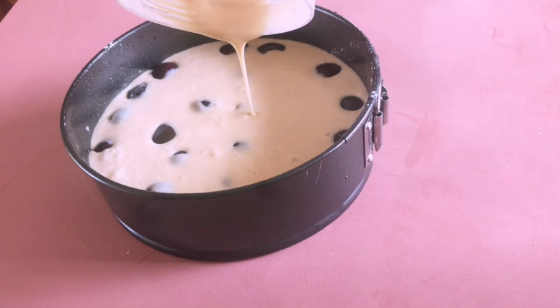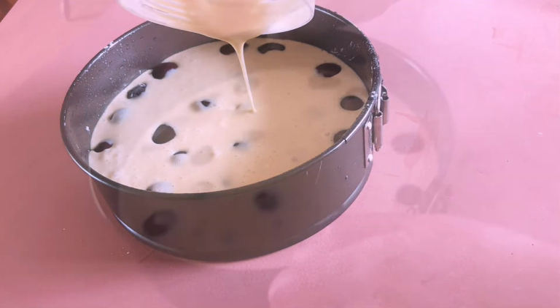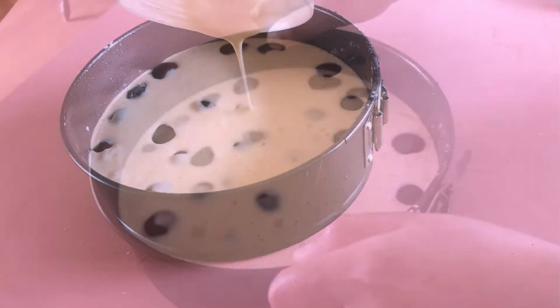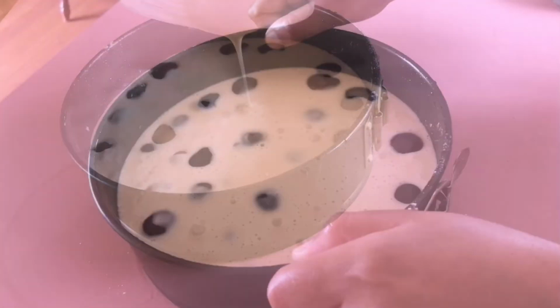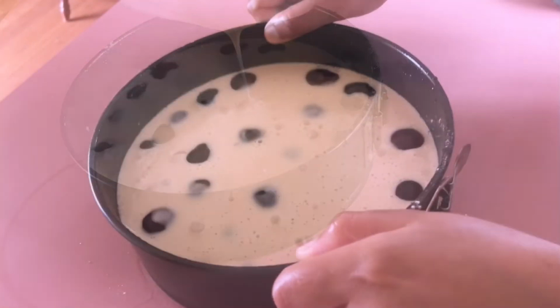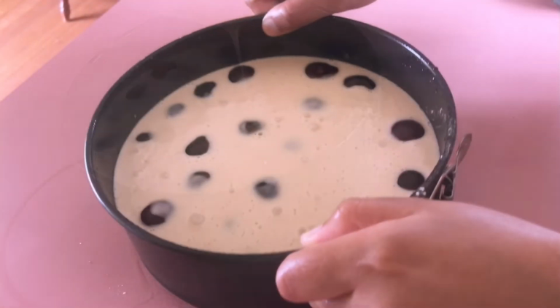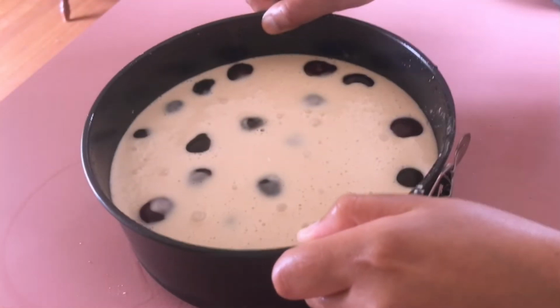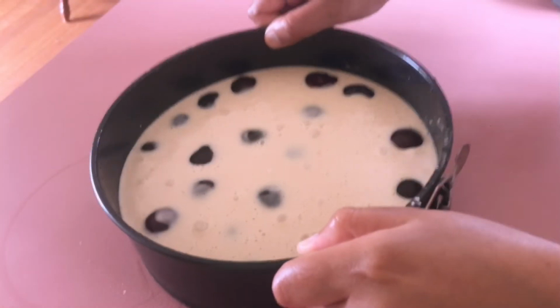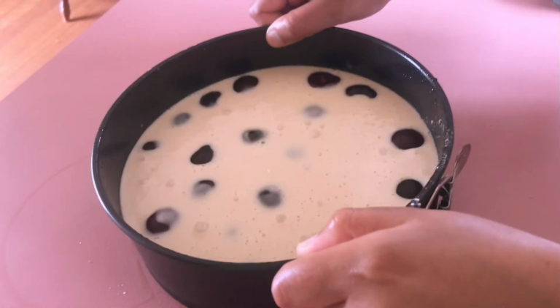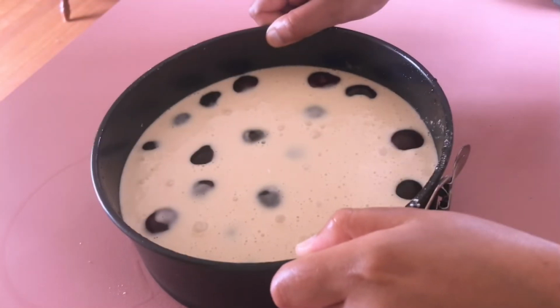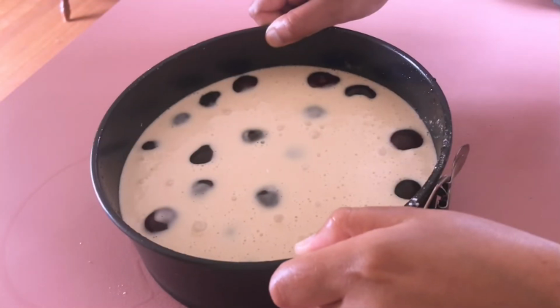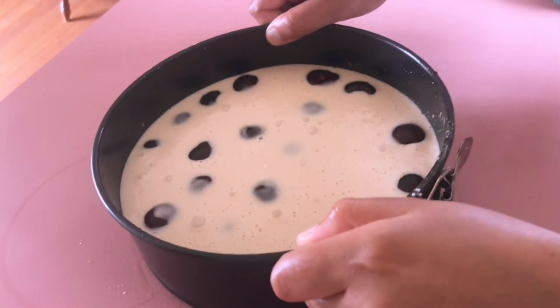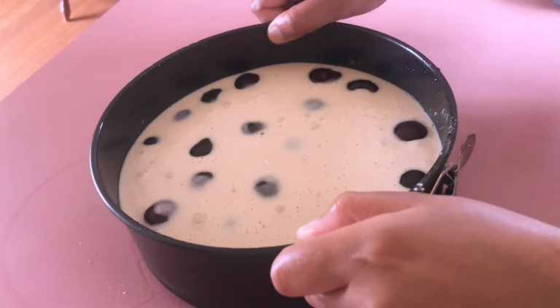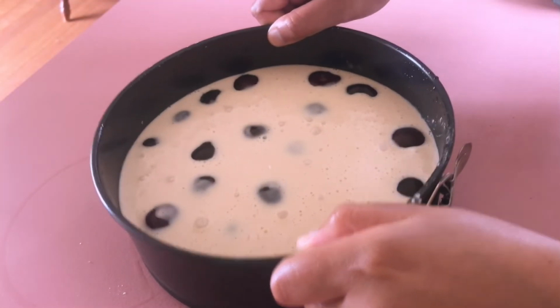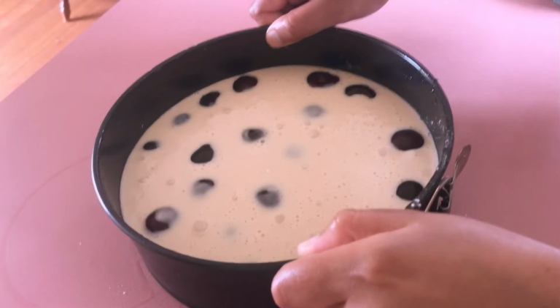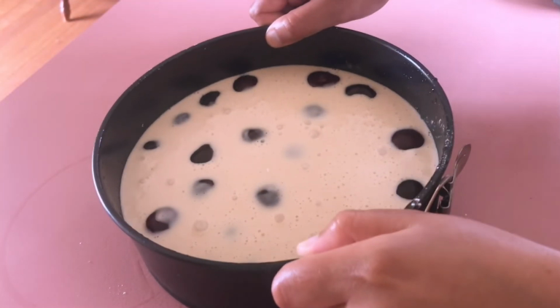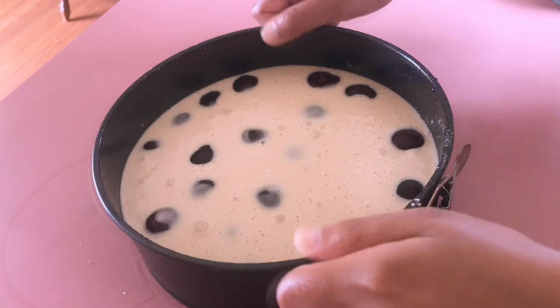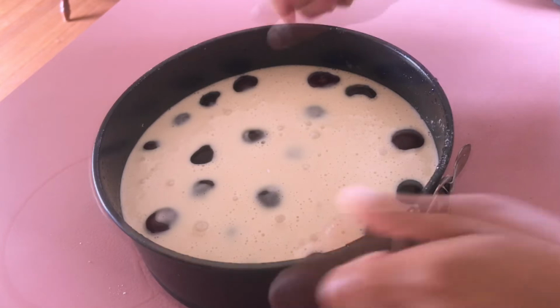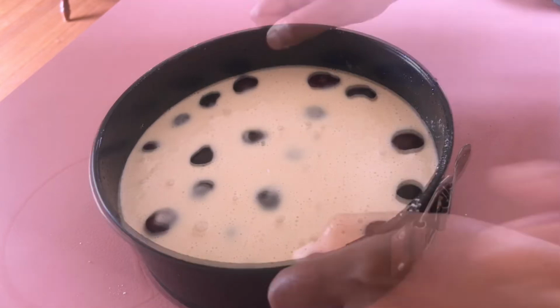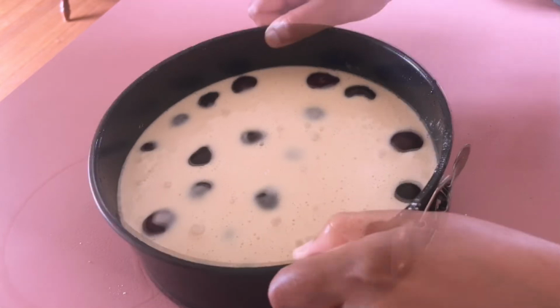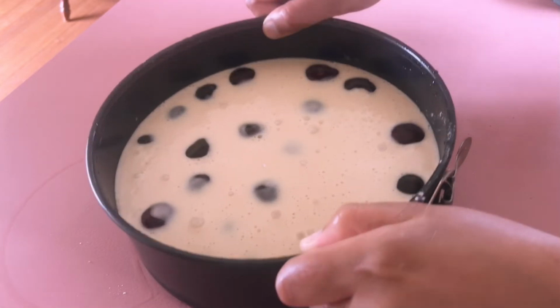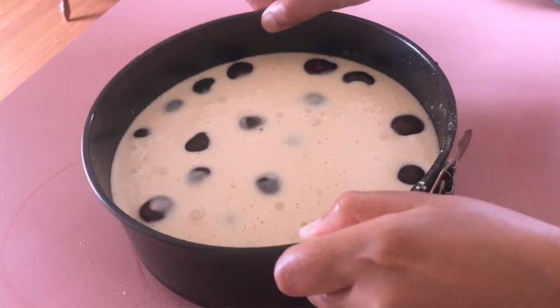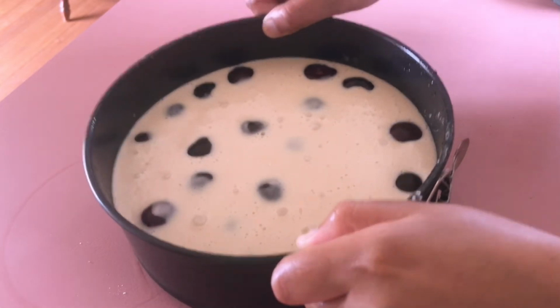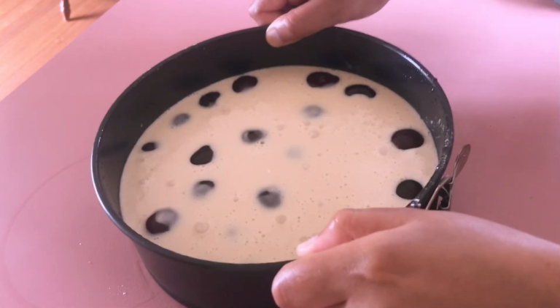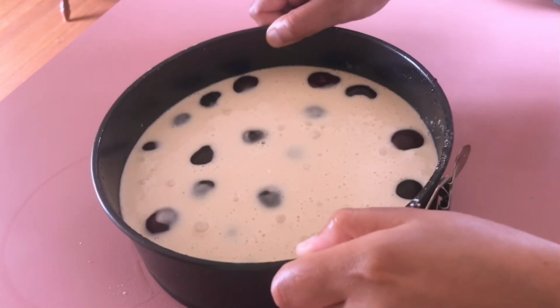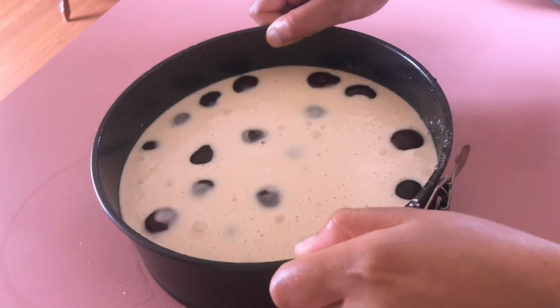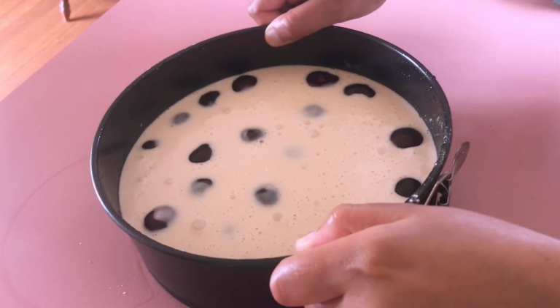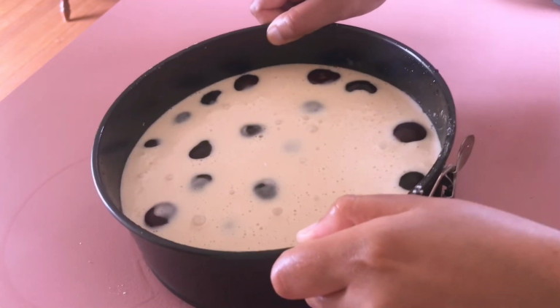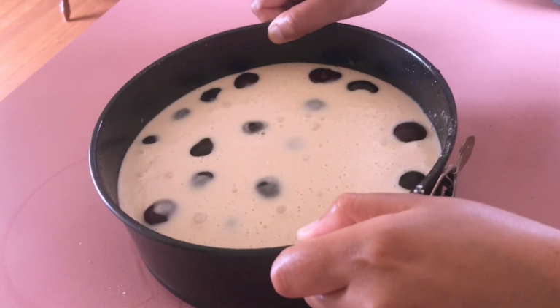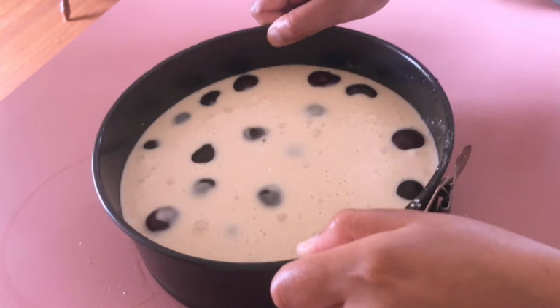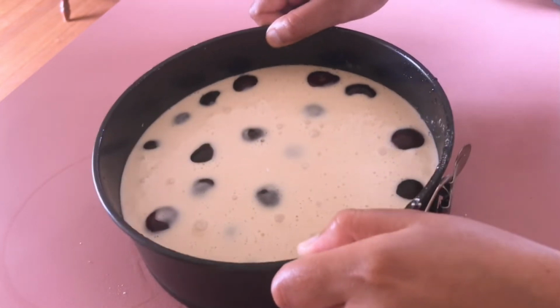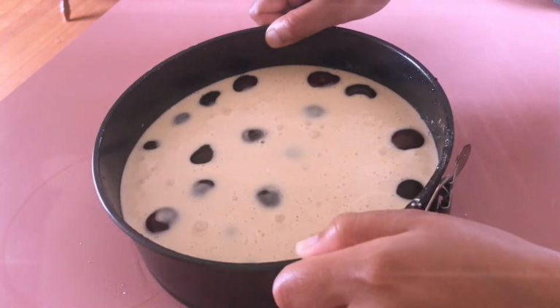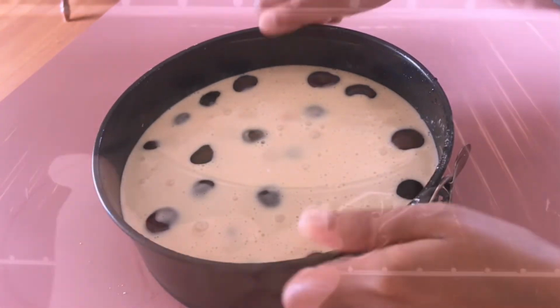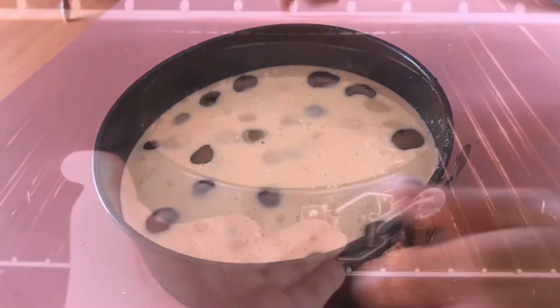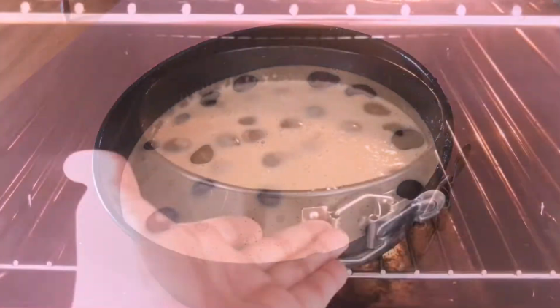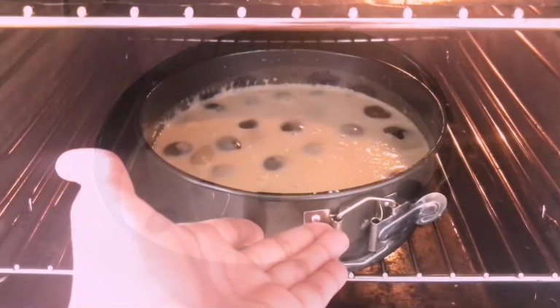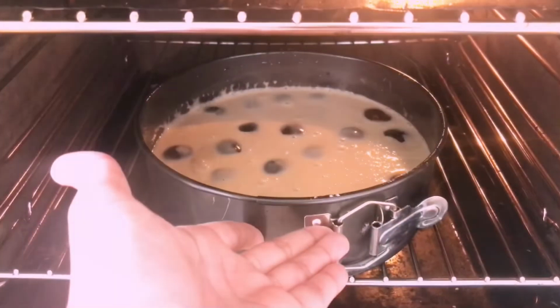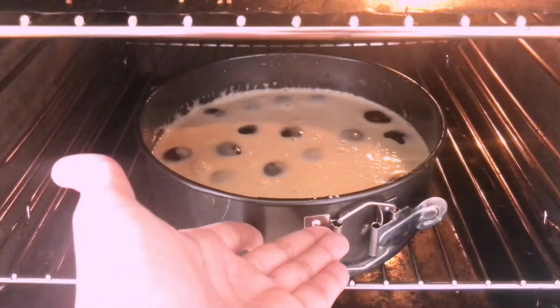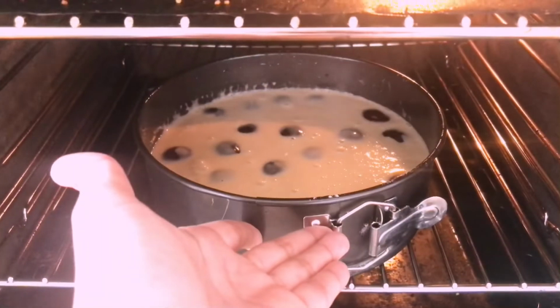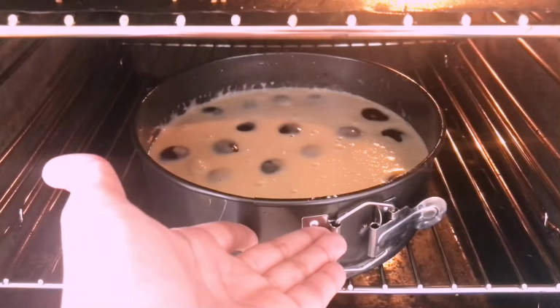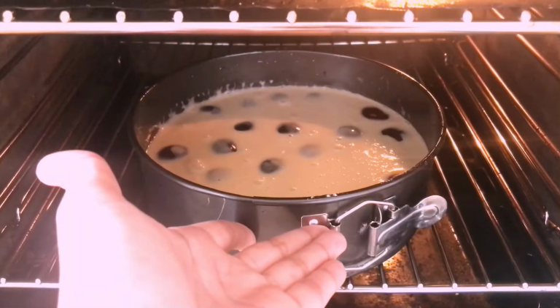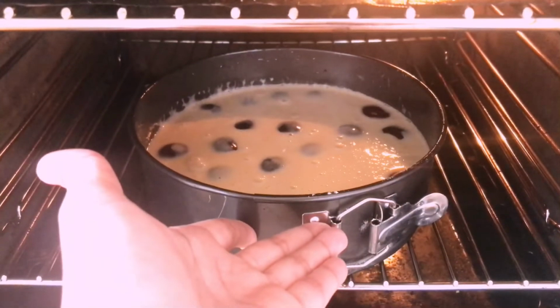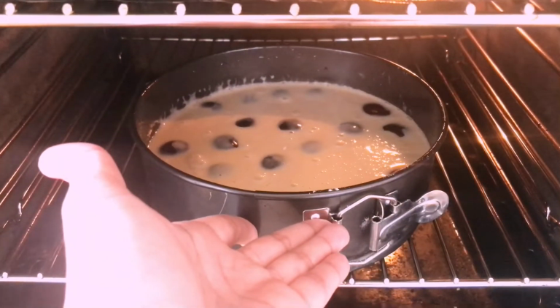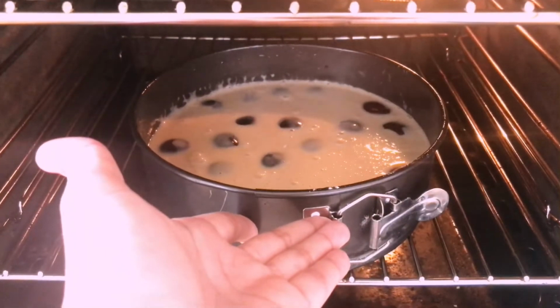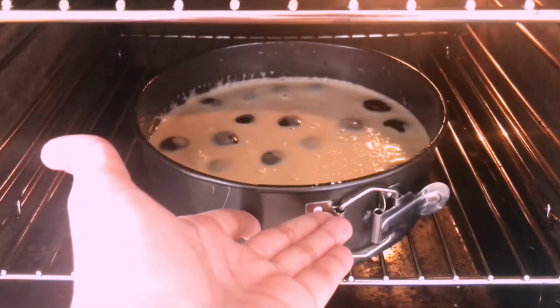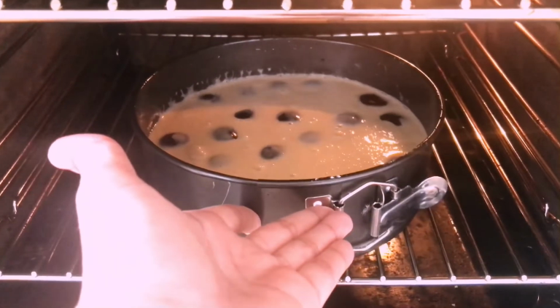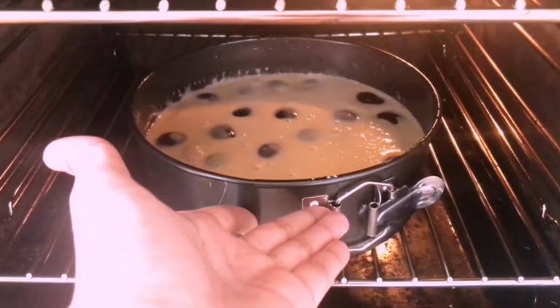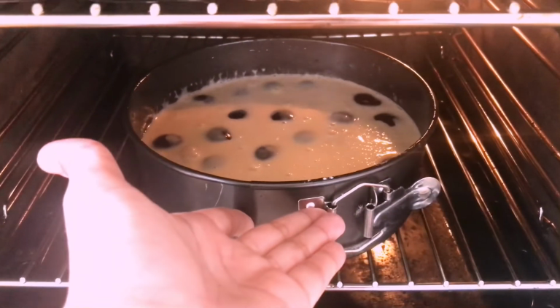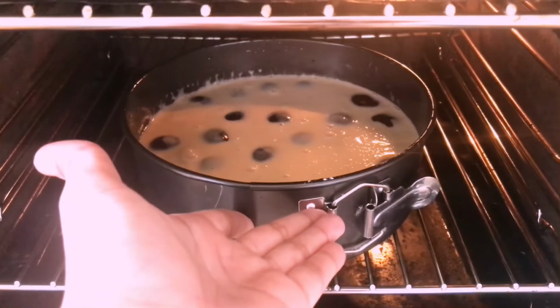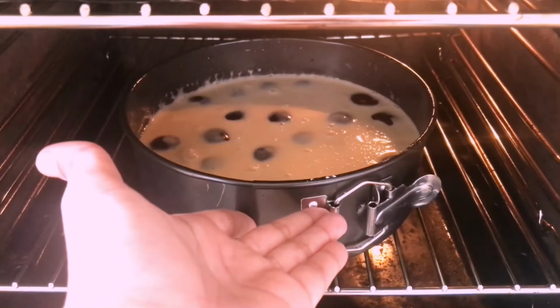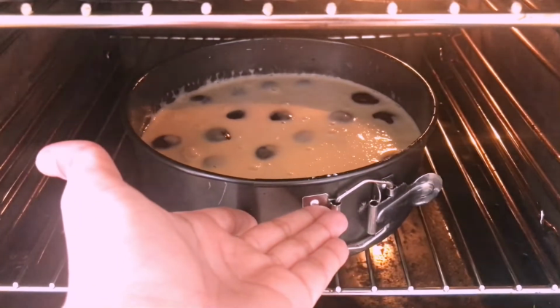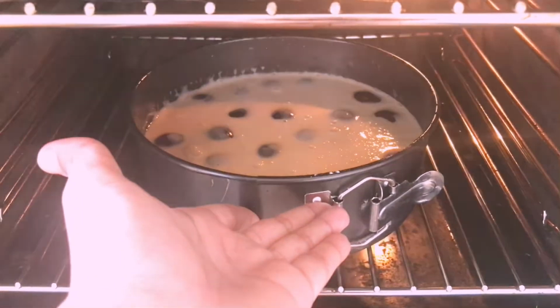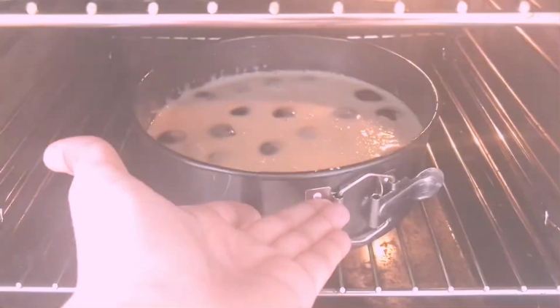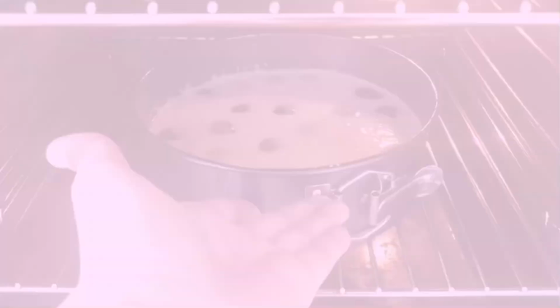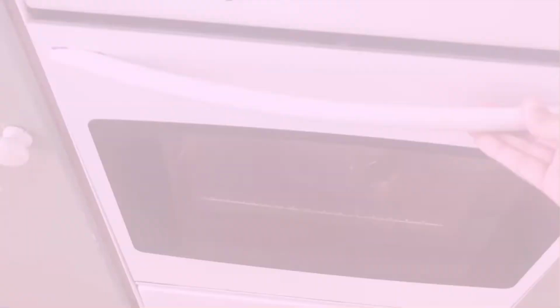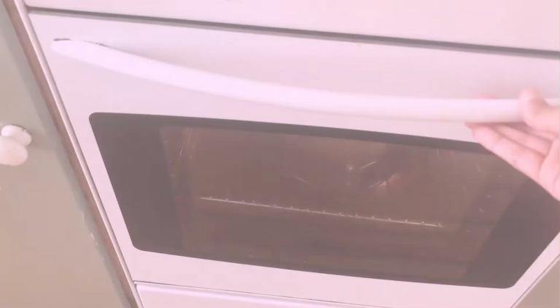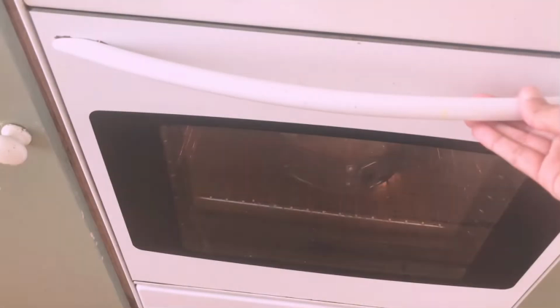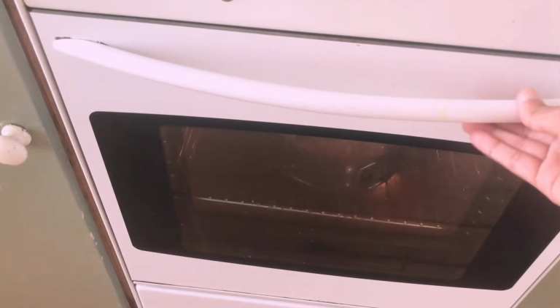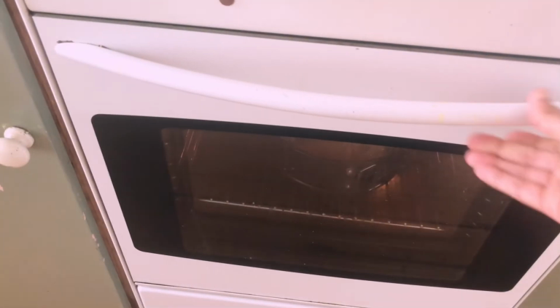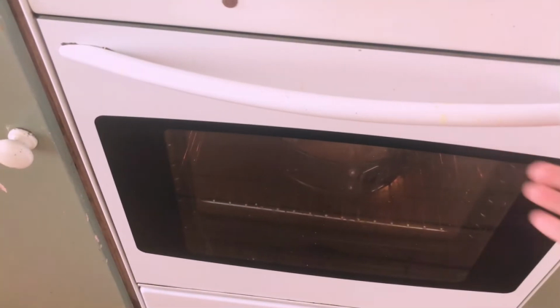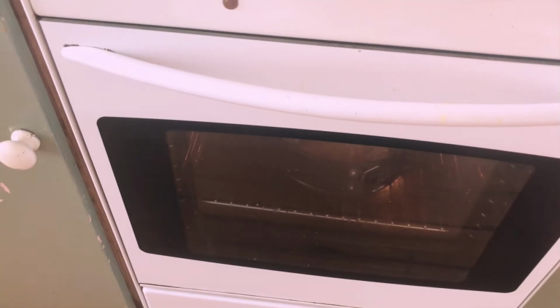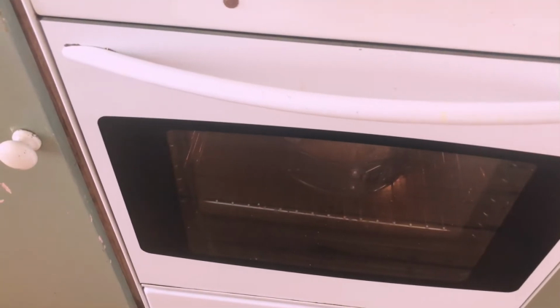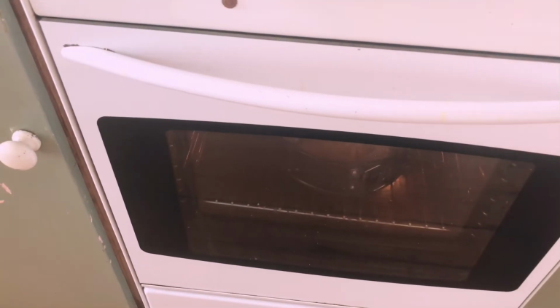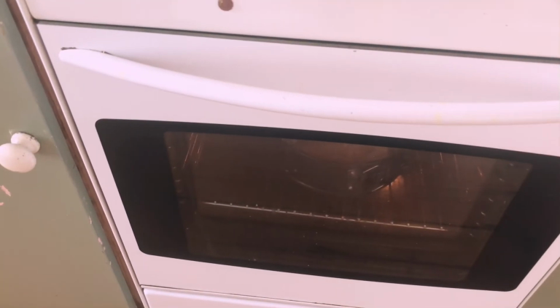I'm just tapping off the air bubbles. Now let's put the baking tray in the oven for 45 minutes at 180 degrees.